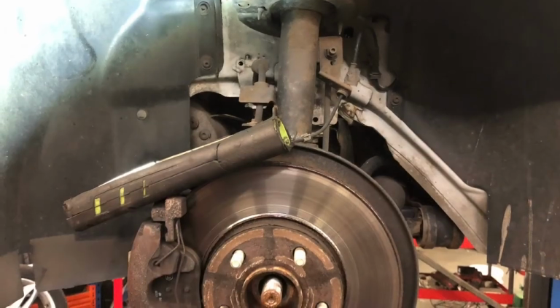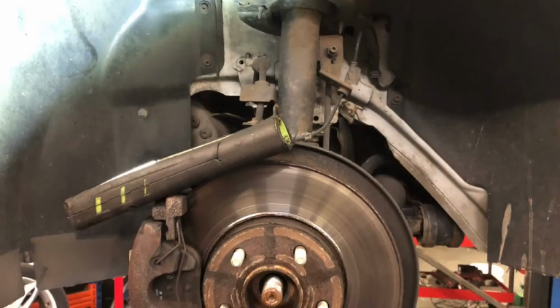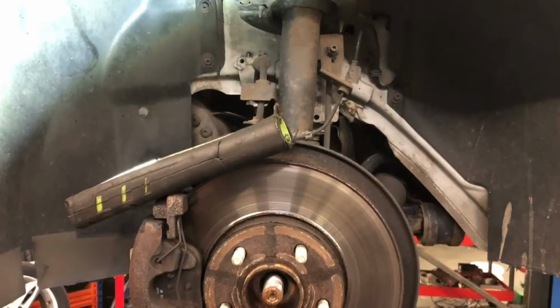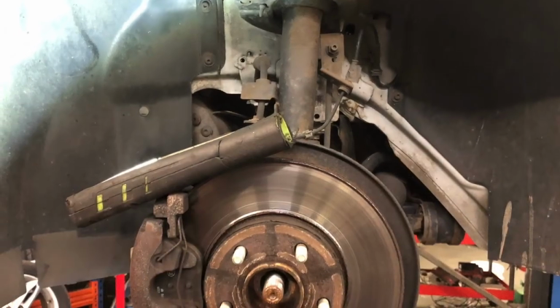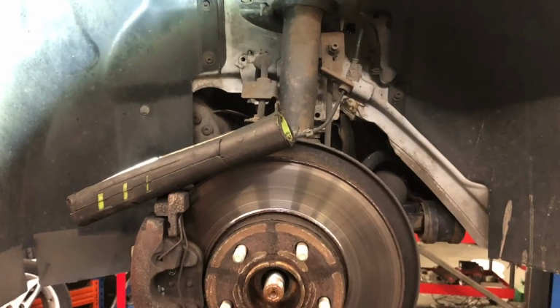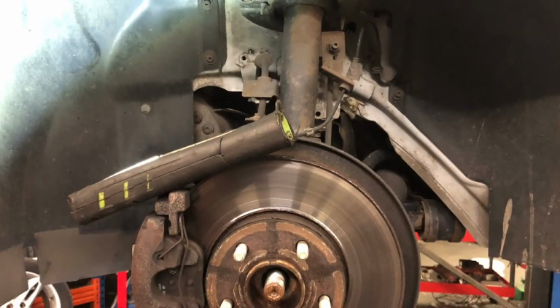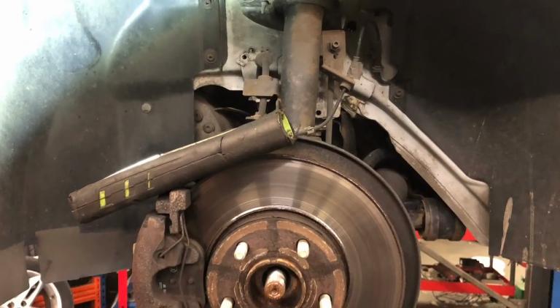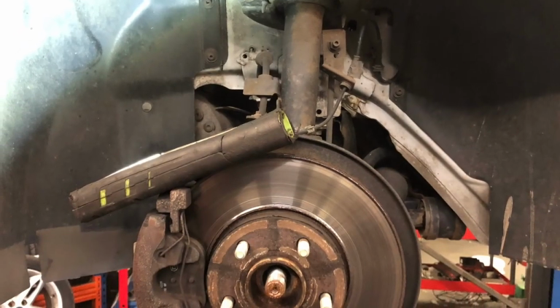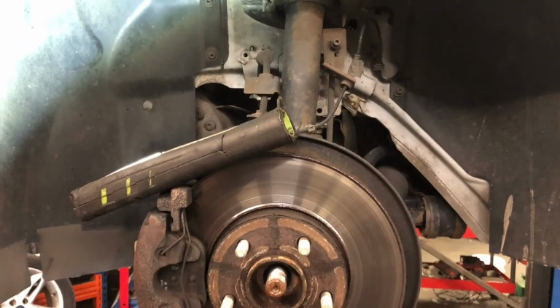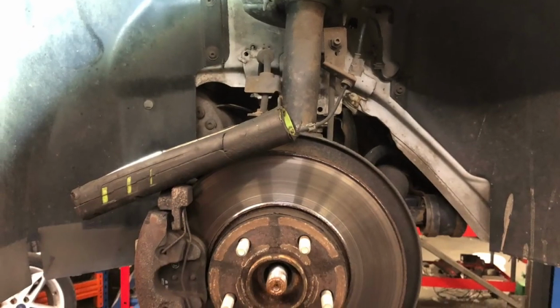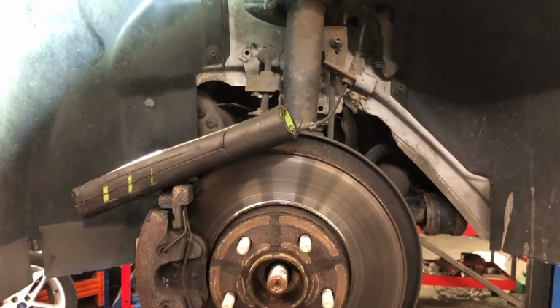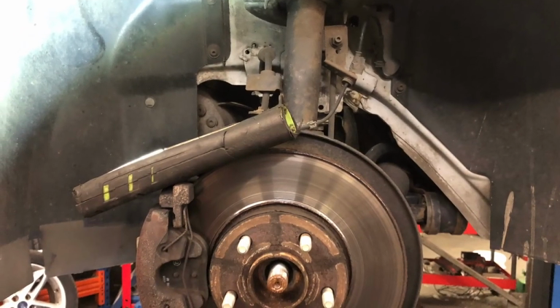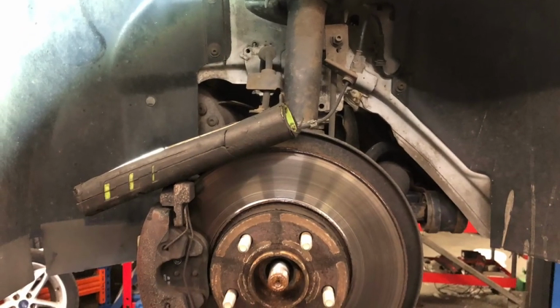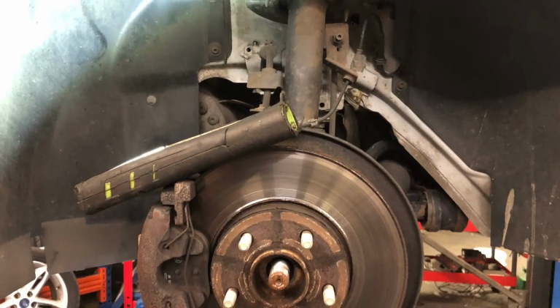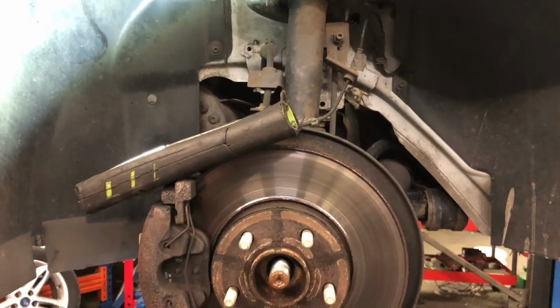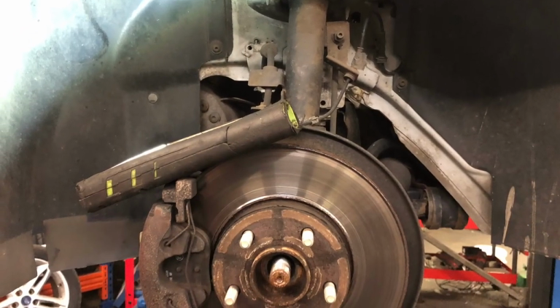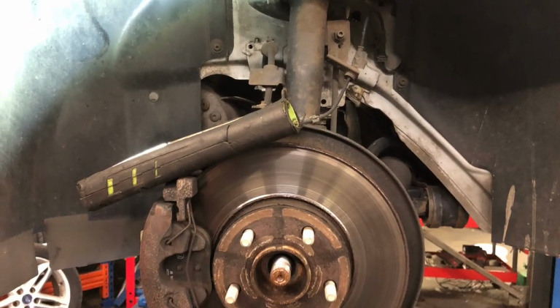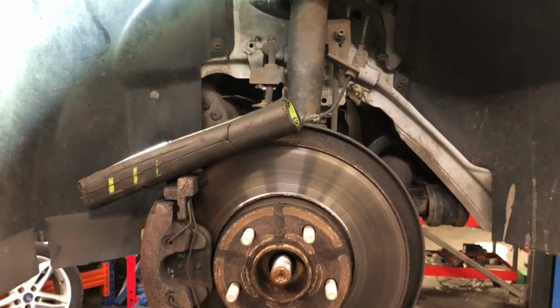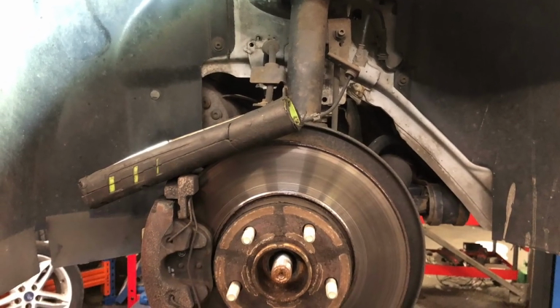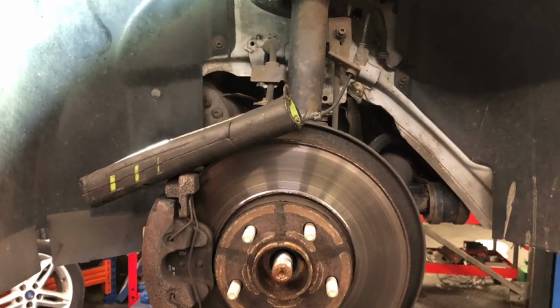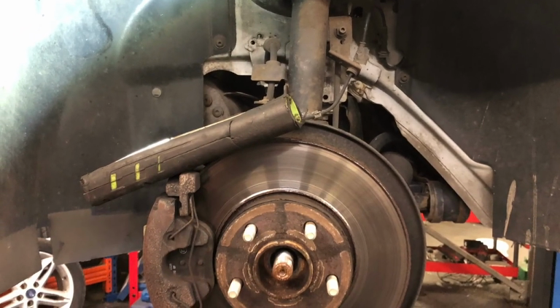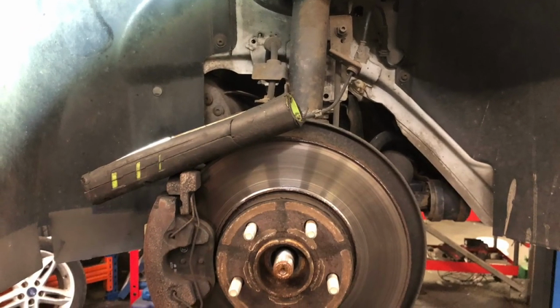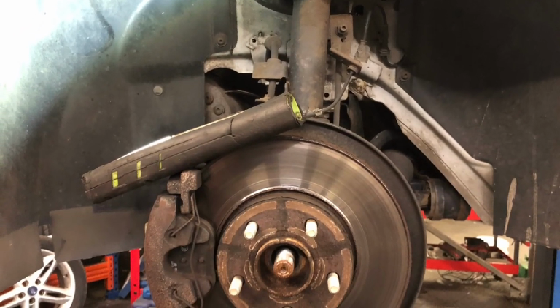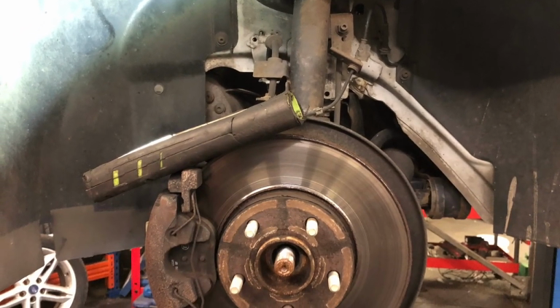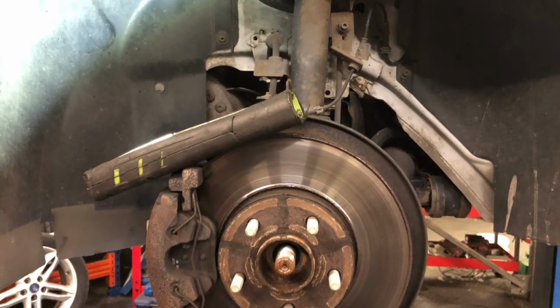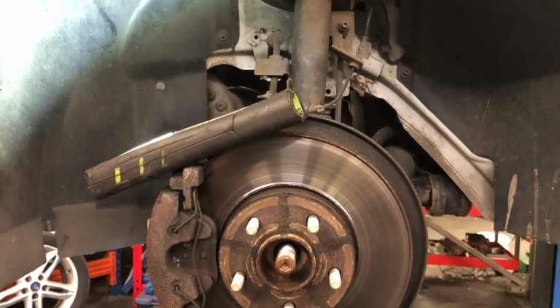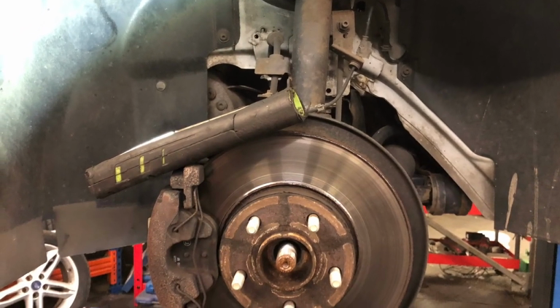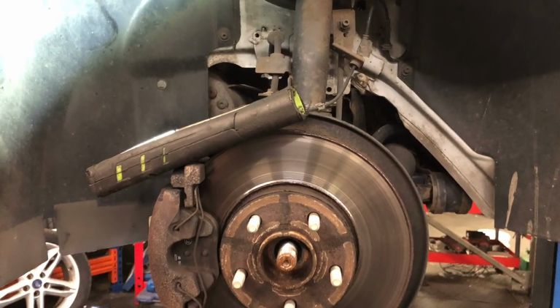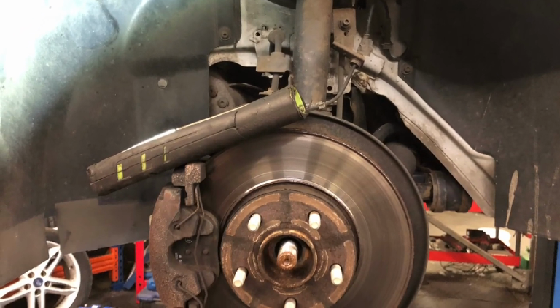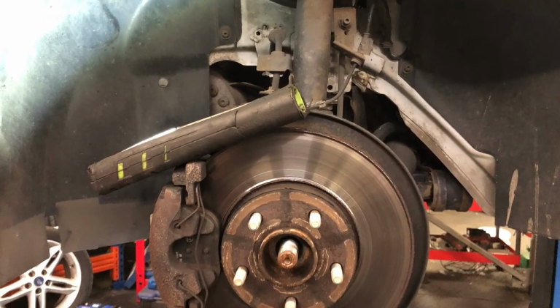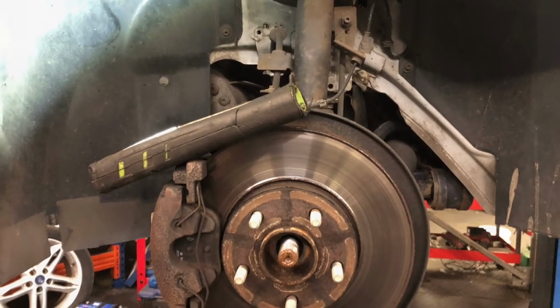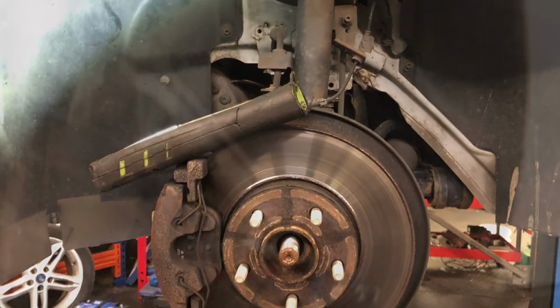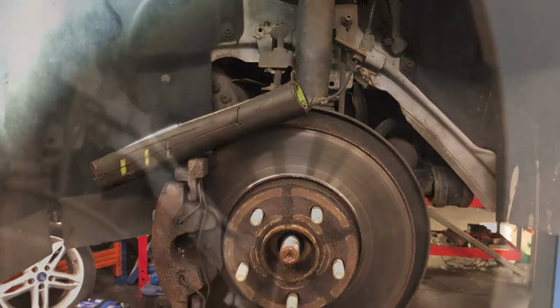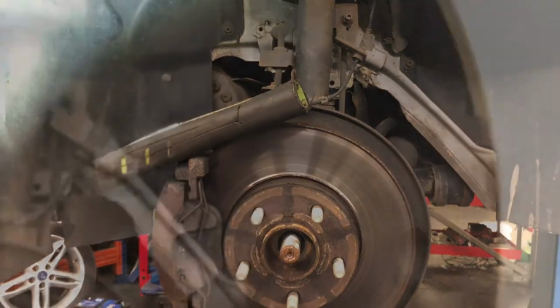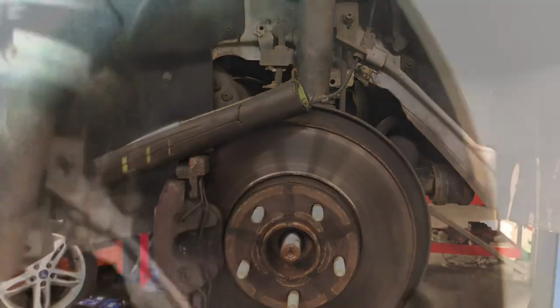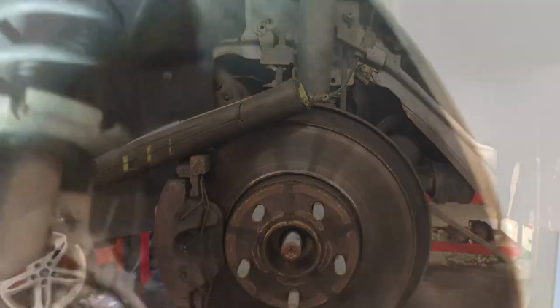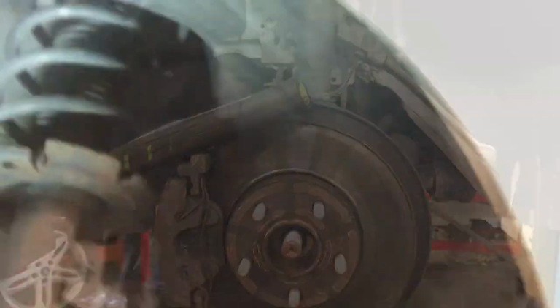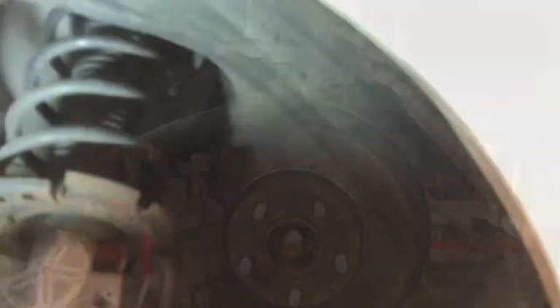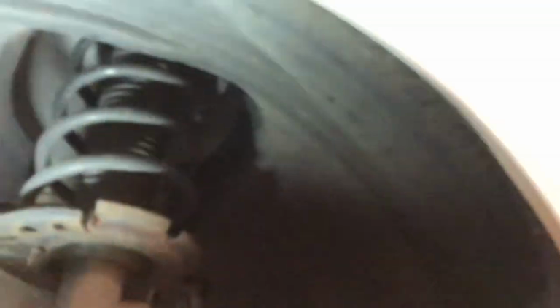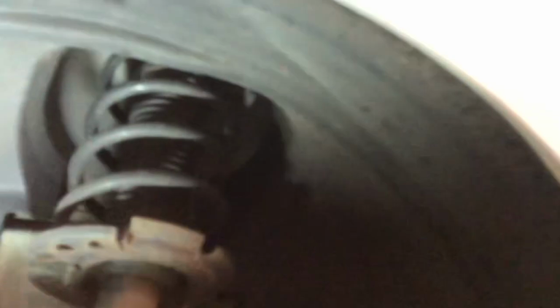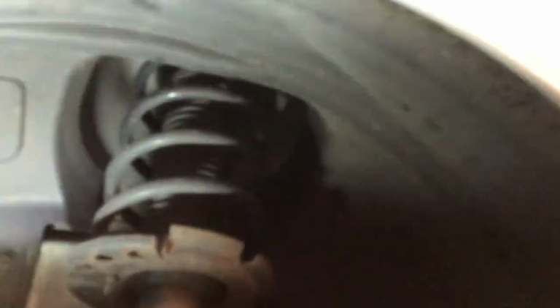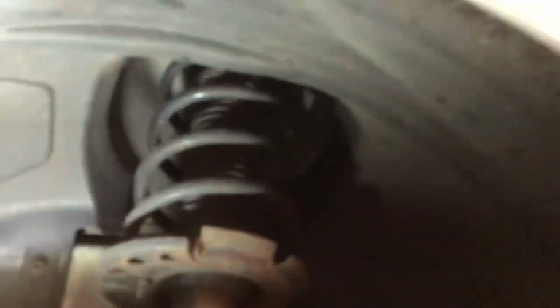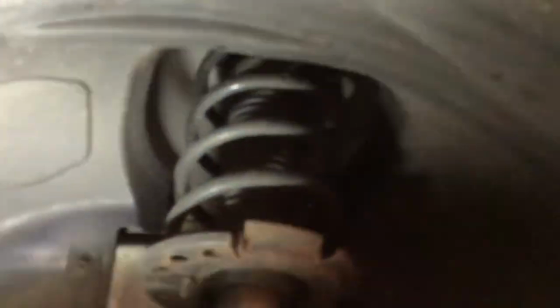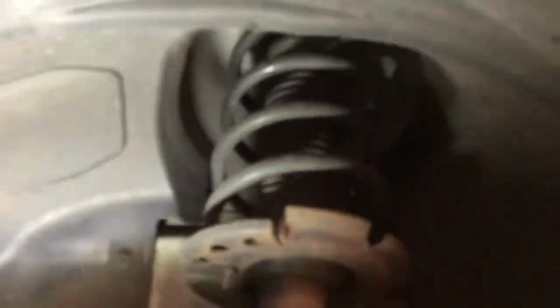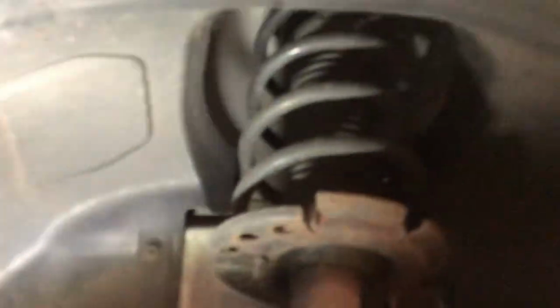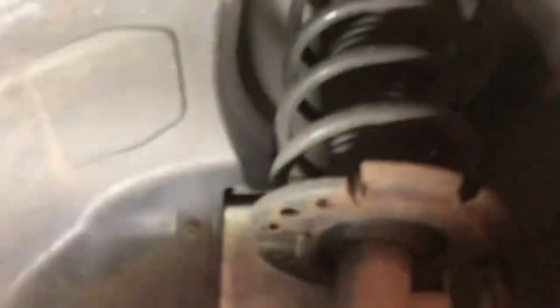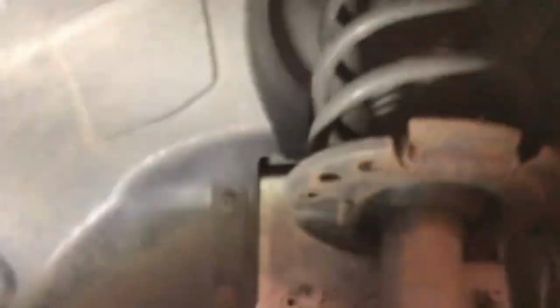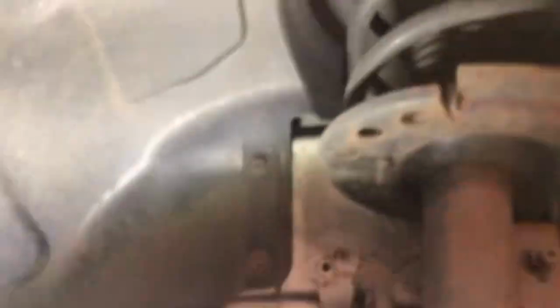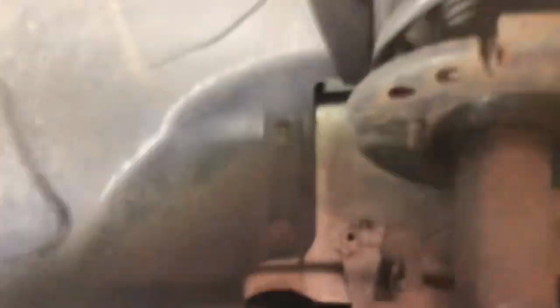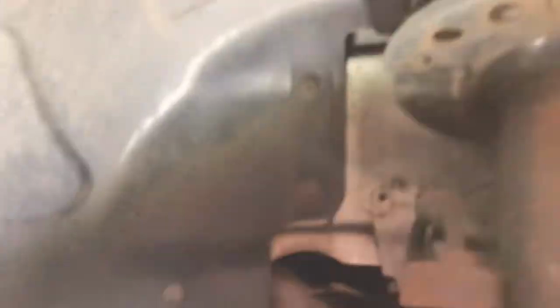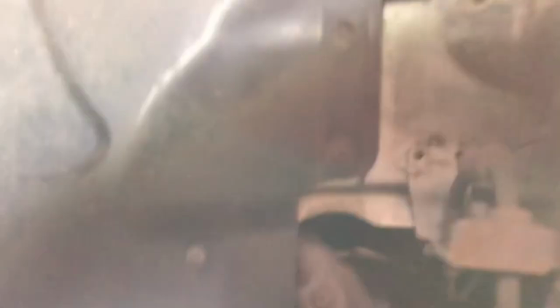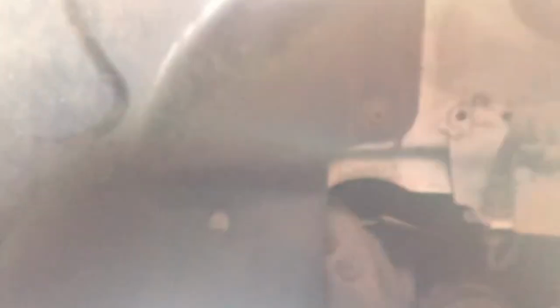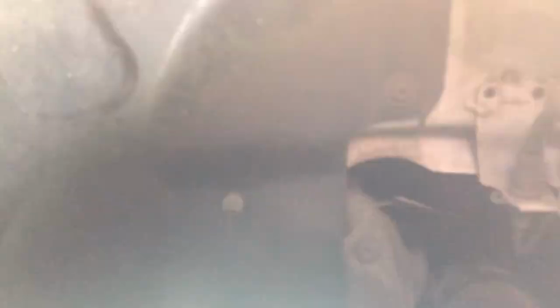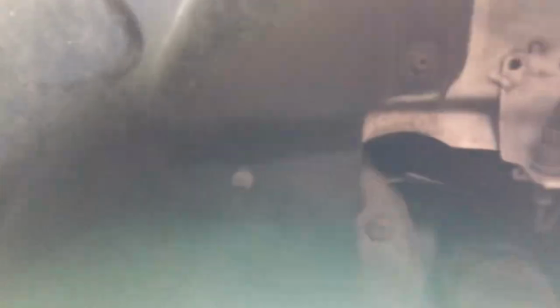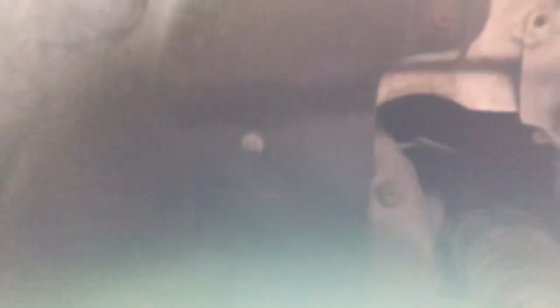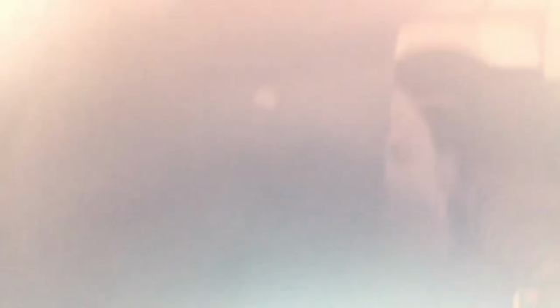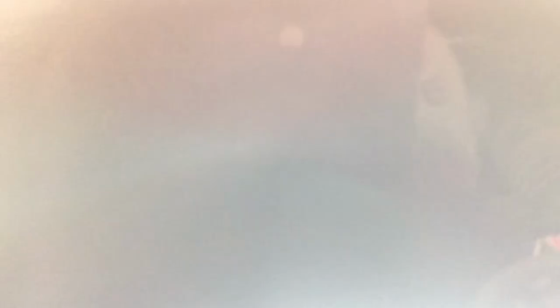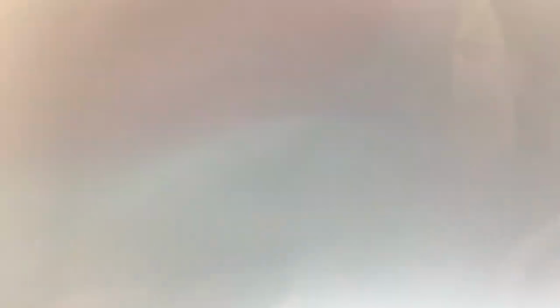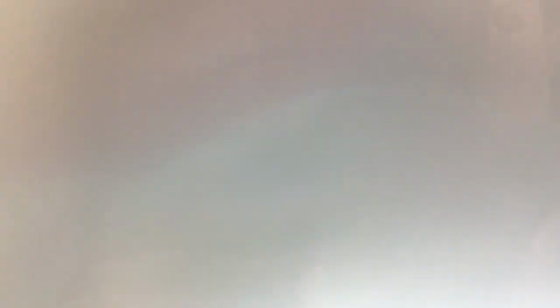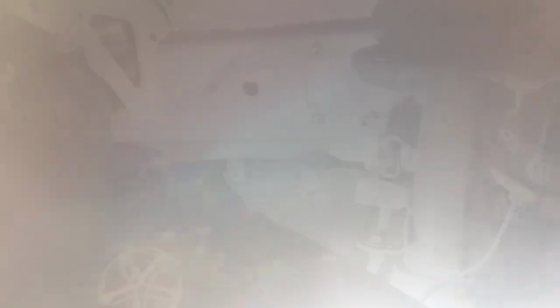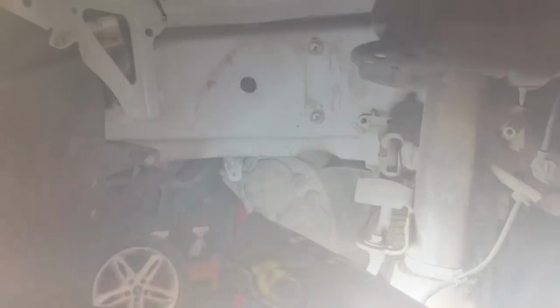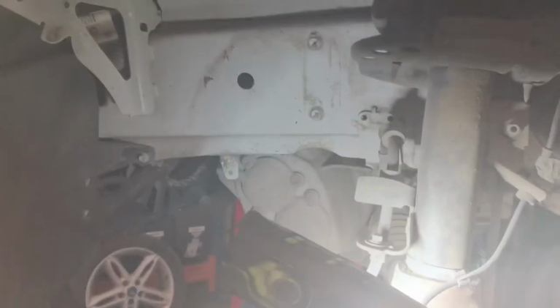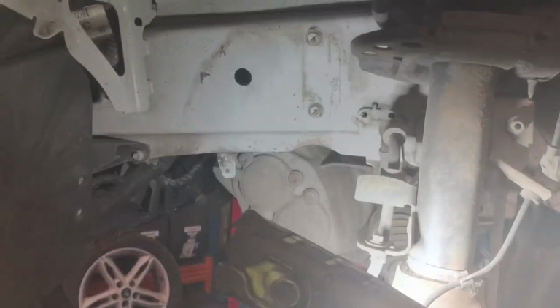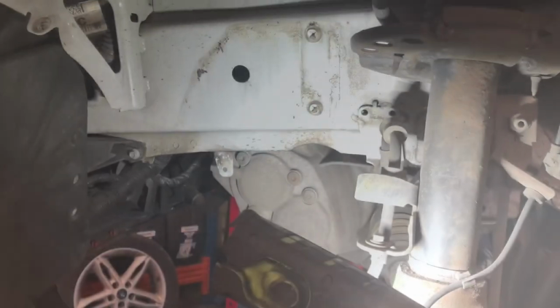Safely raise the vehicle and remove the front wheels. Remove the inner wheel arch liner on the gearbox side.